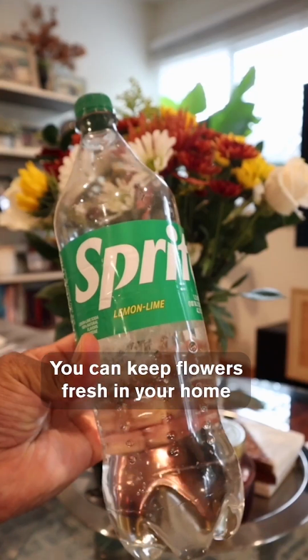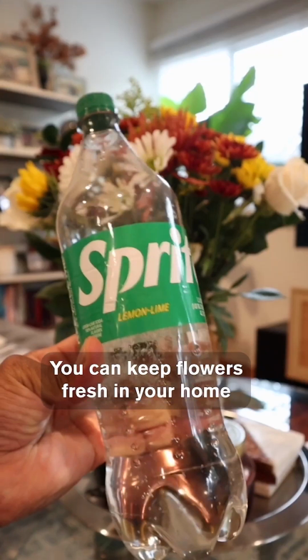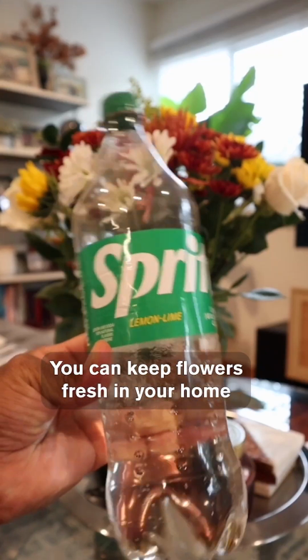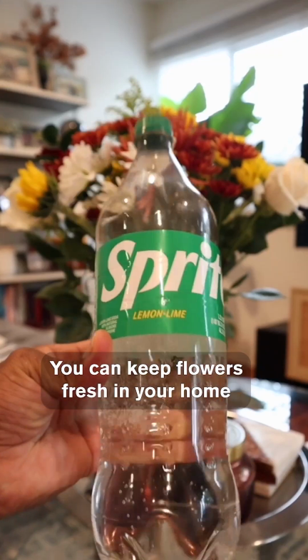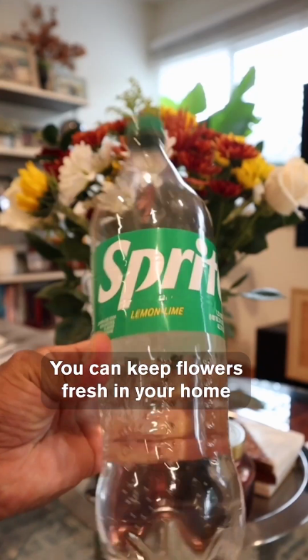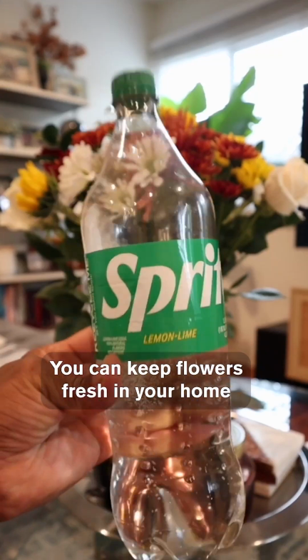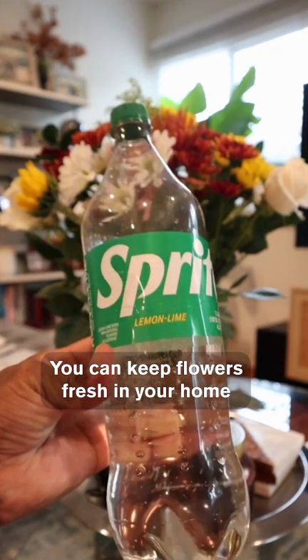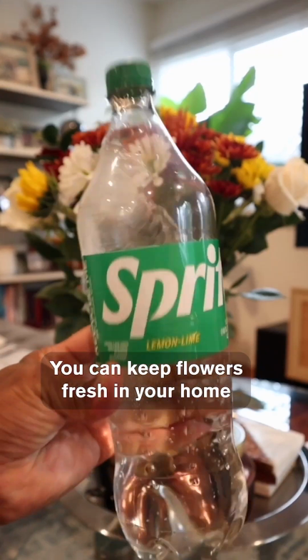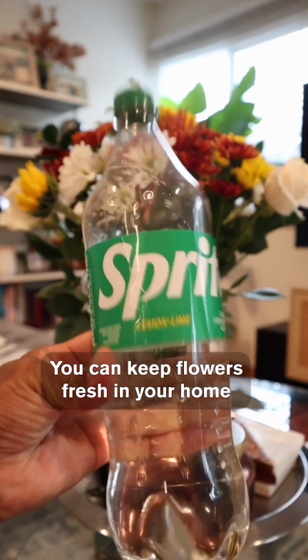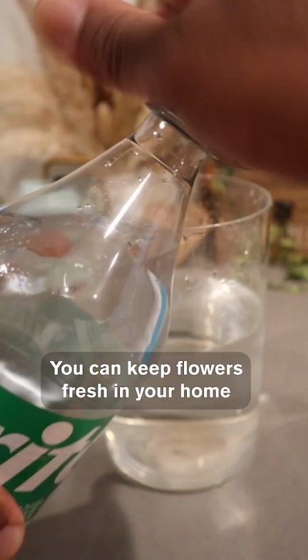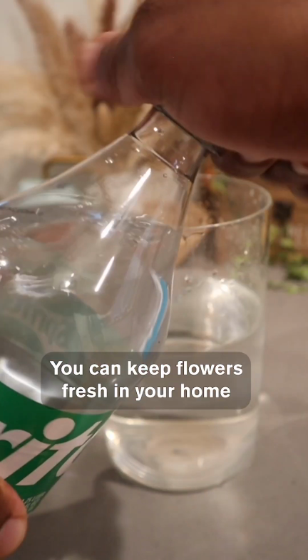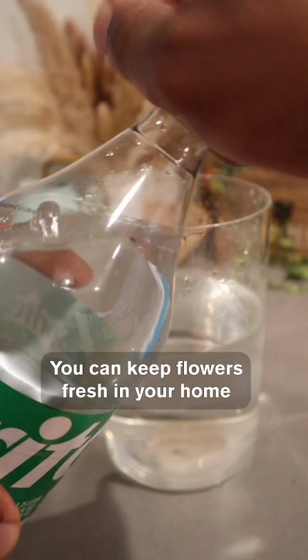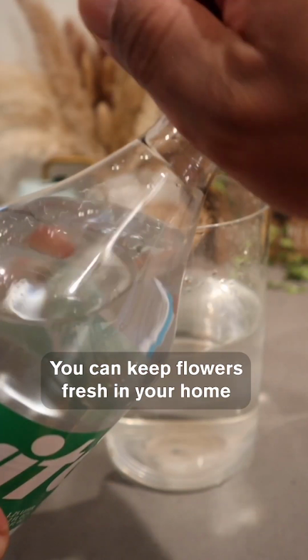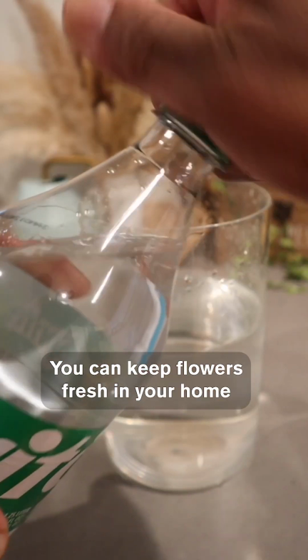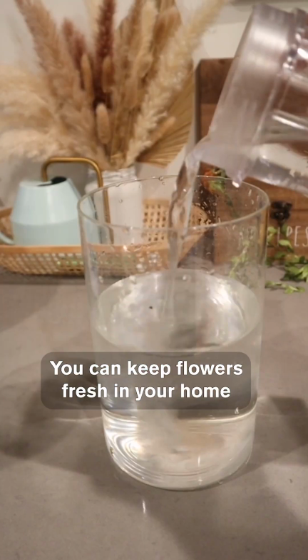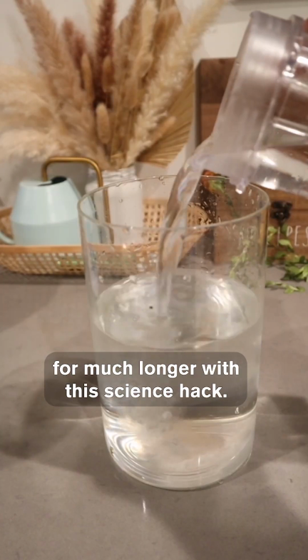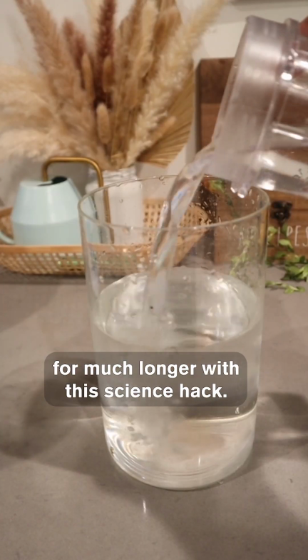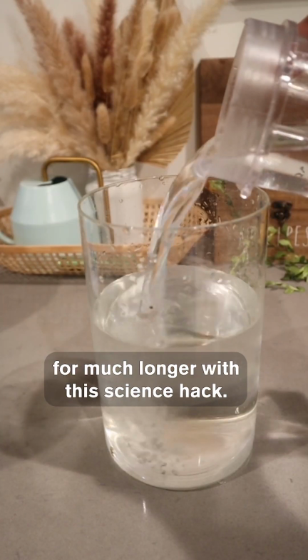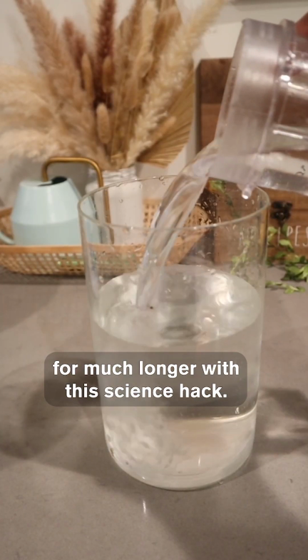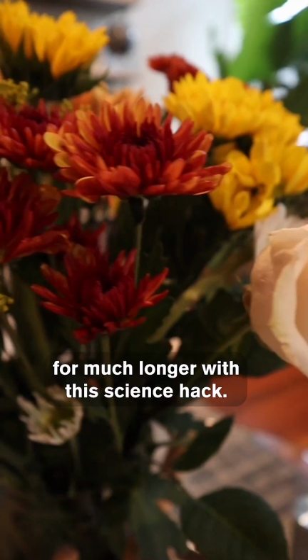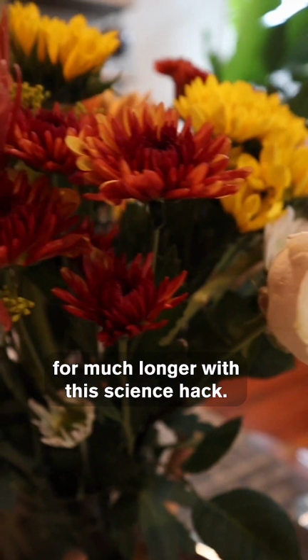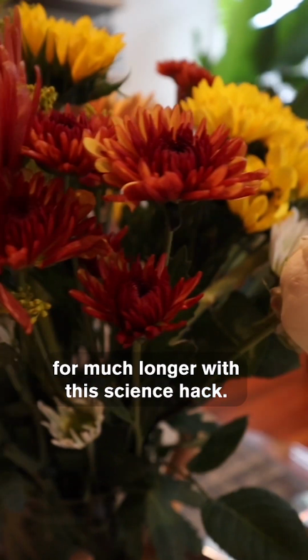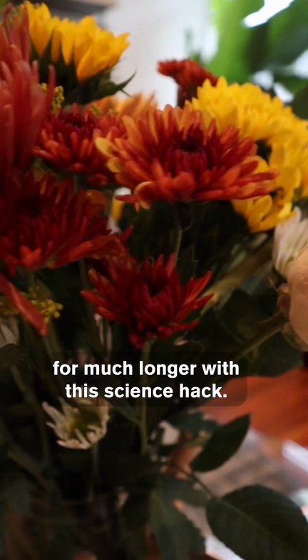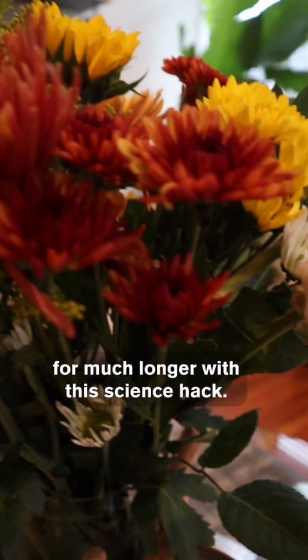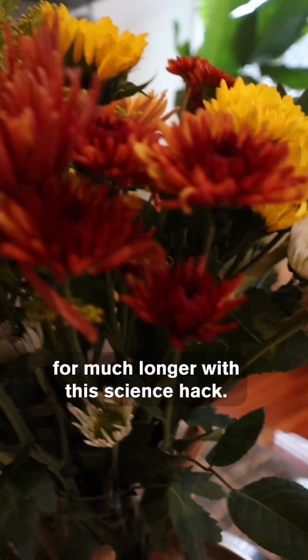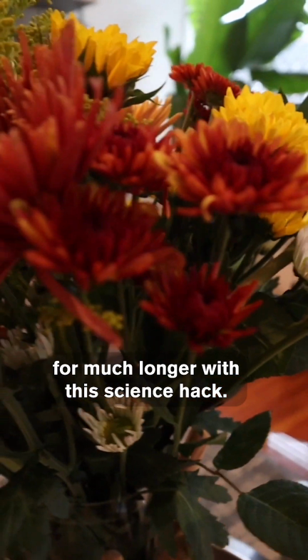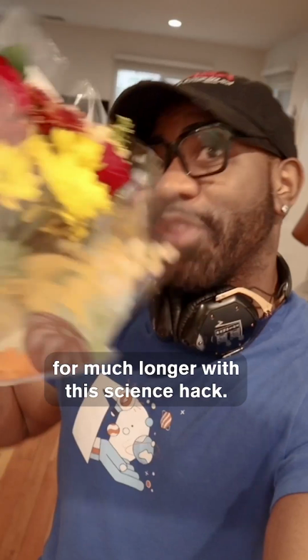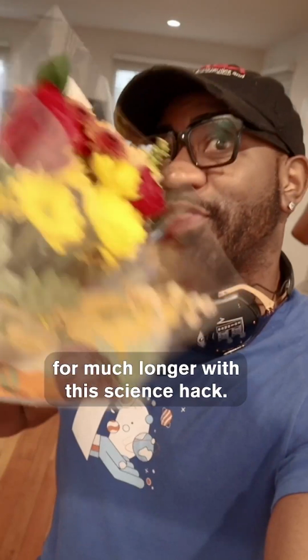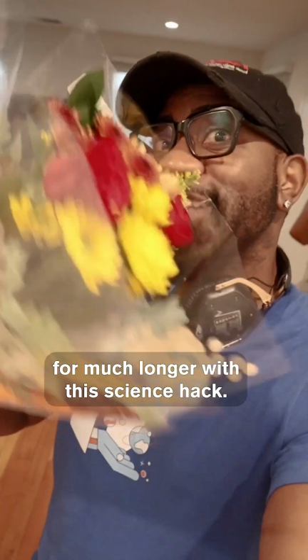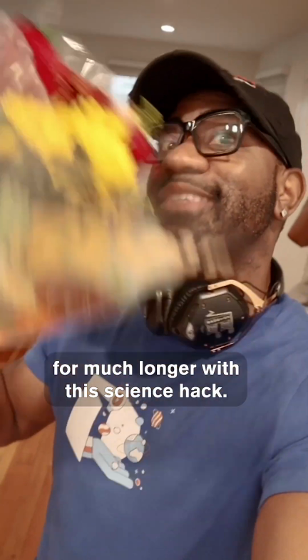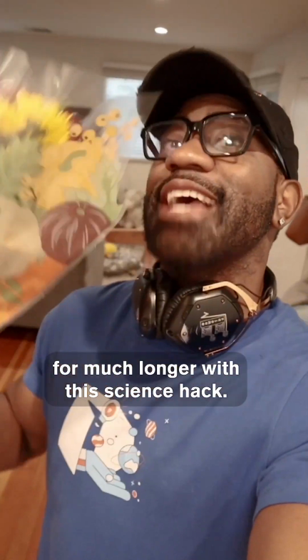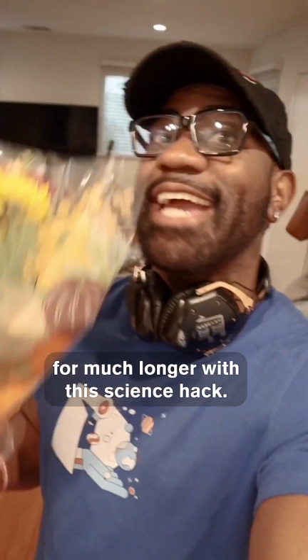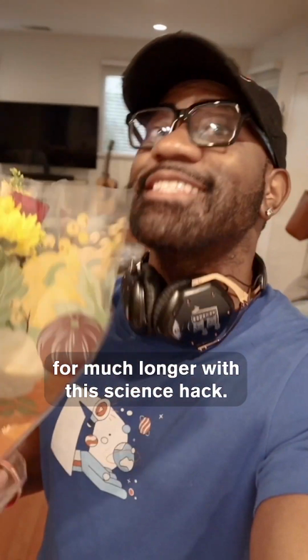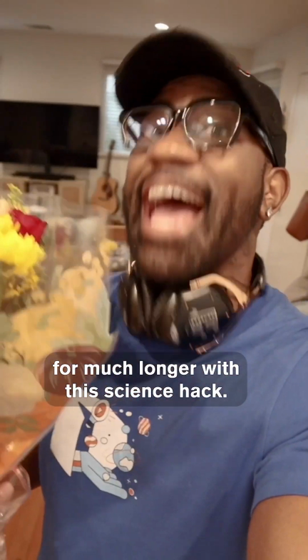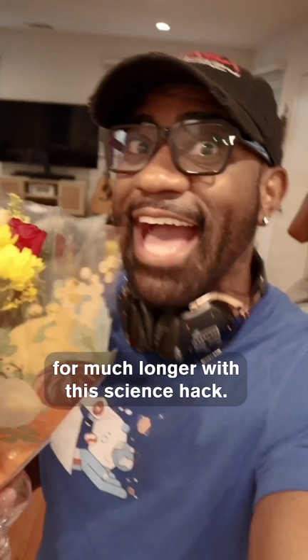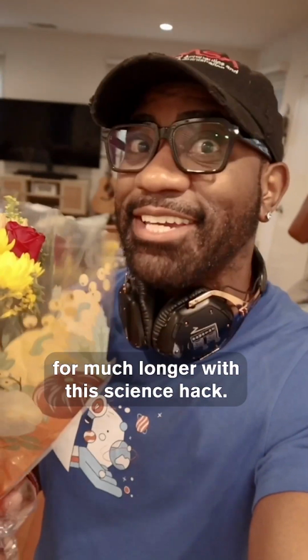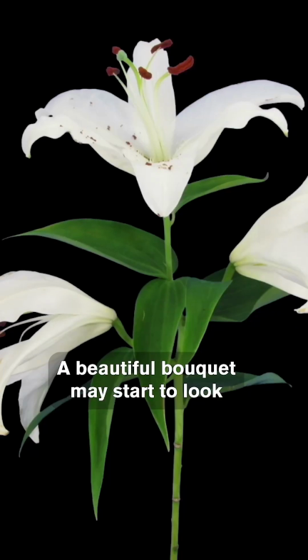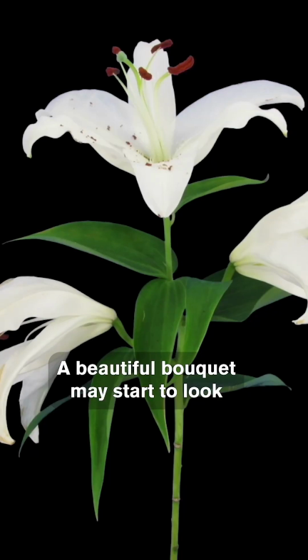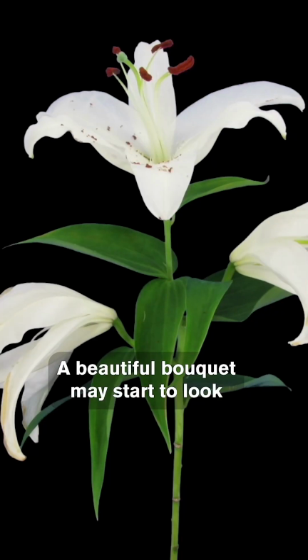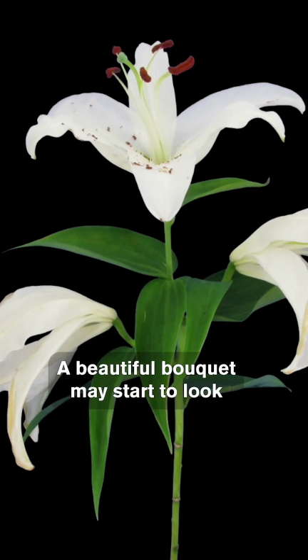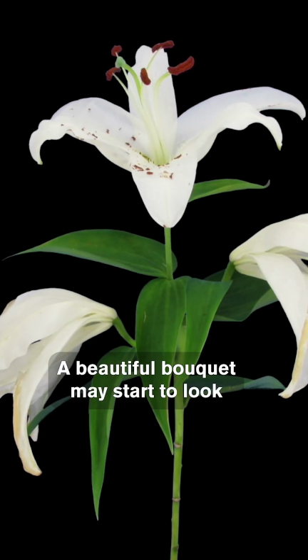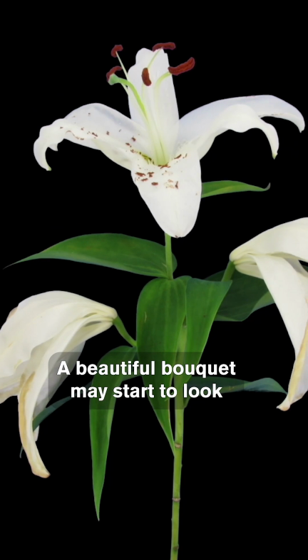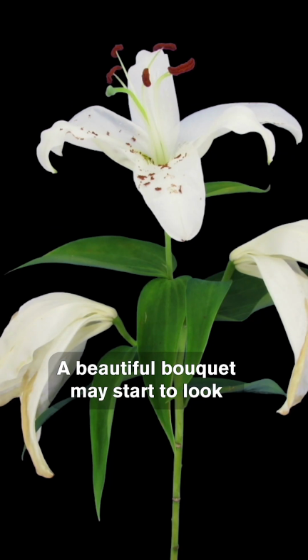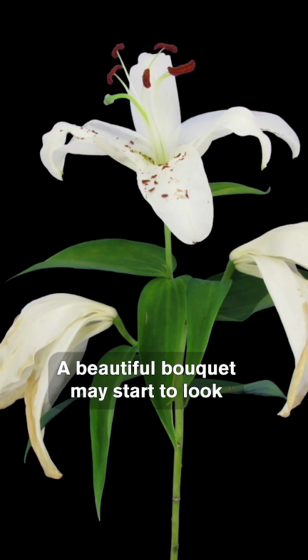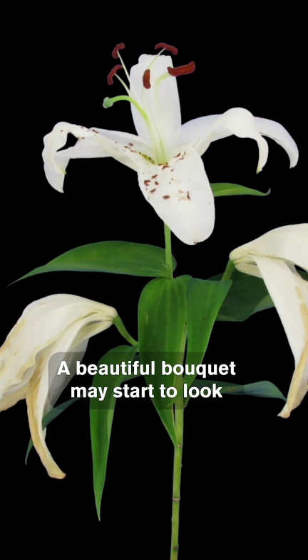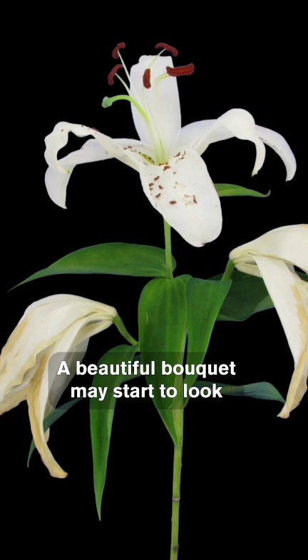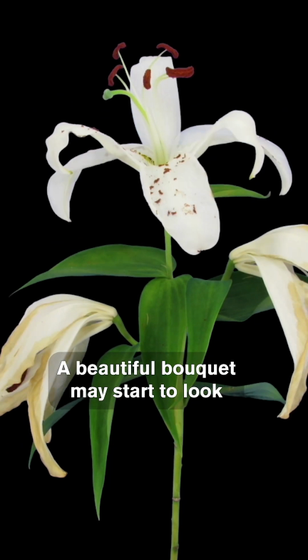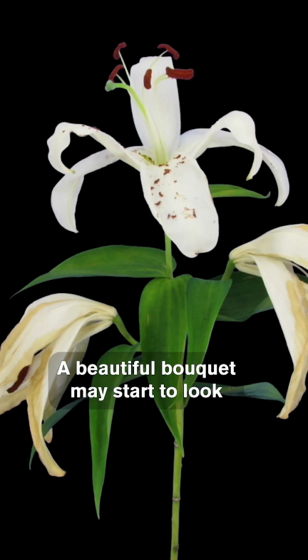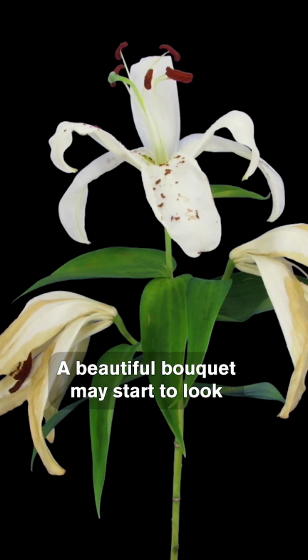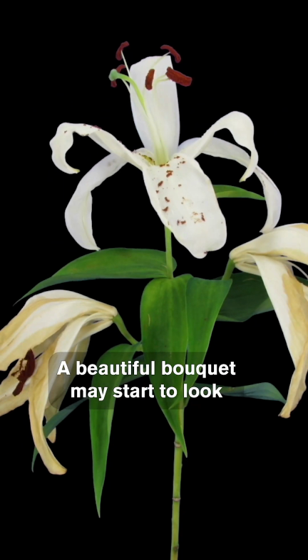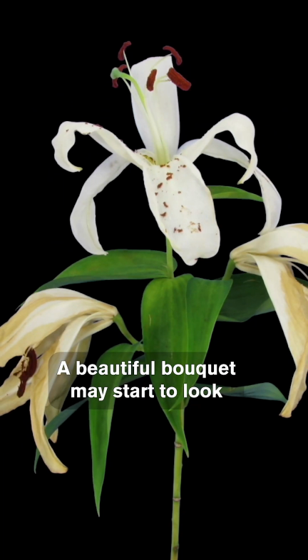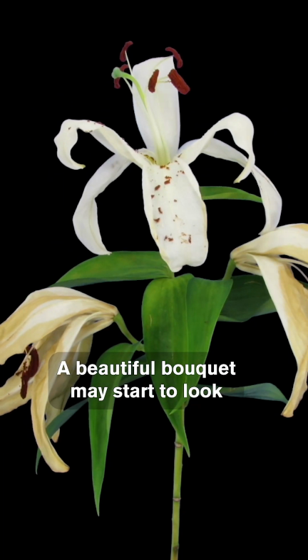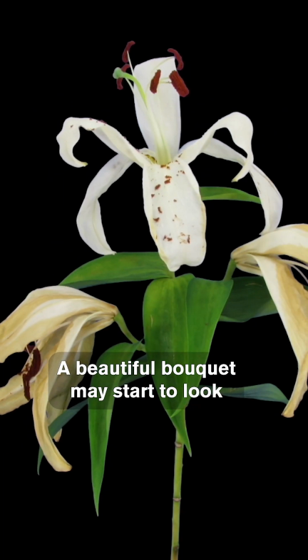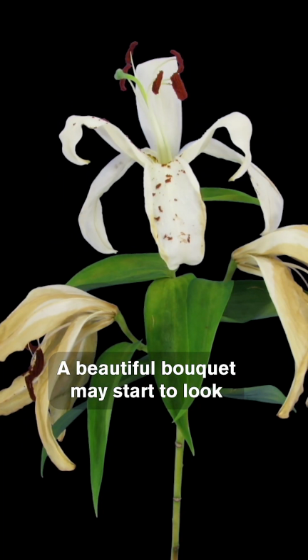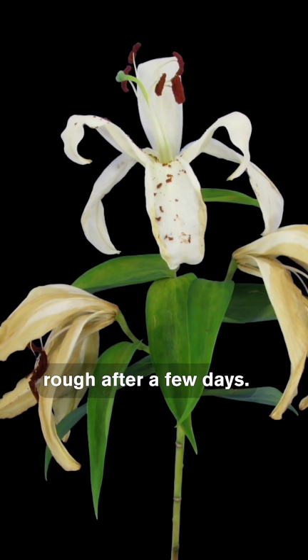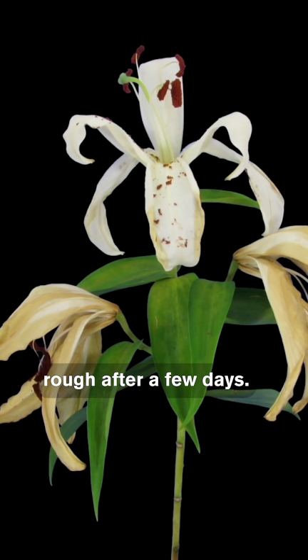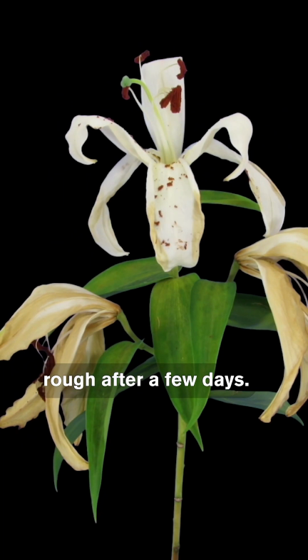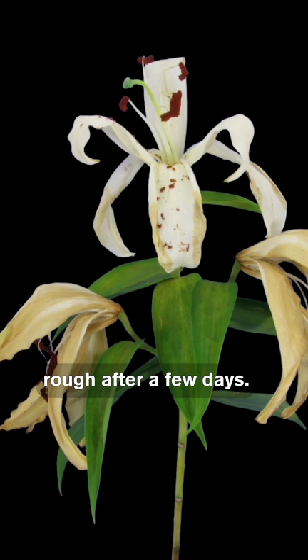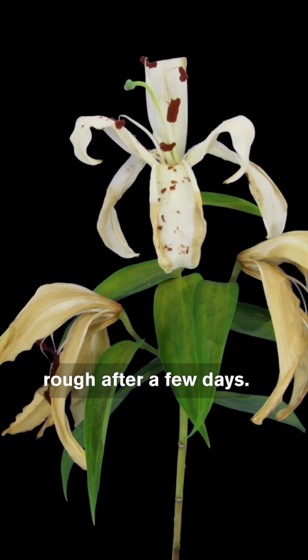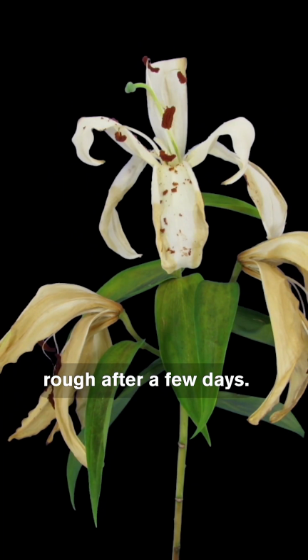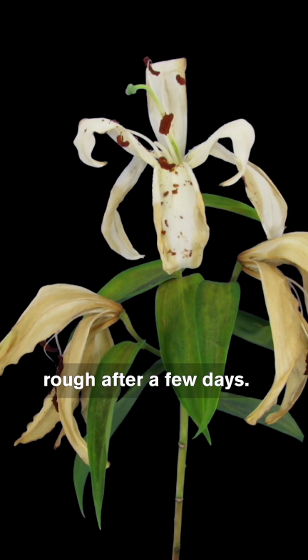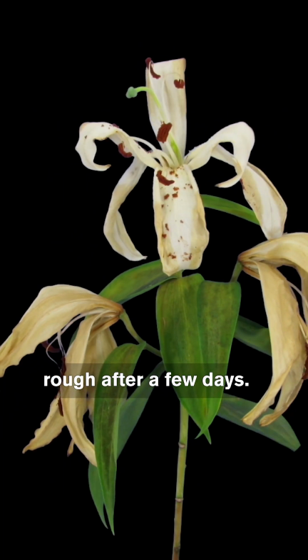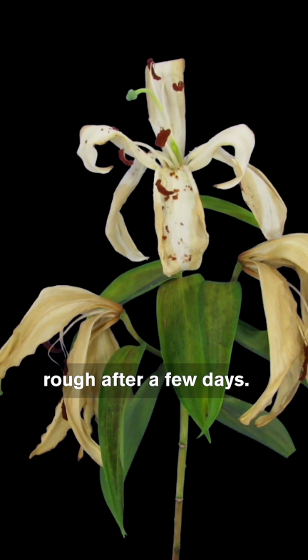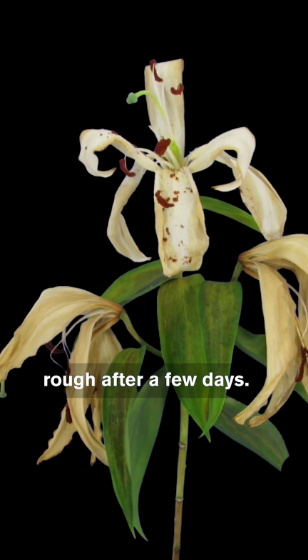You can keep flowers fresh in your home for much longer with this science hack. A beautiful bouquet may start to look rough after a few days.